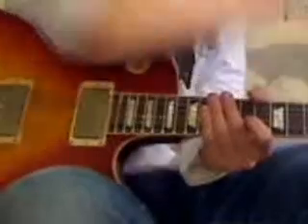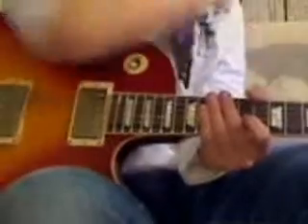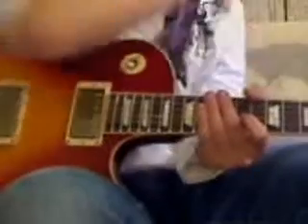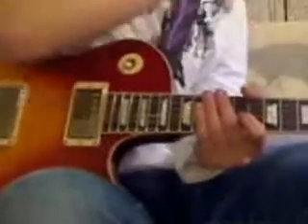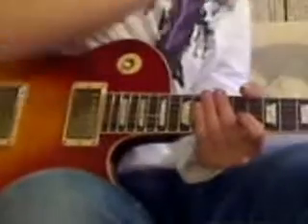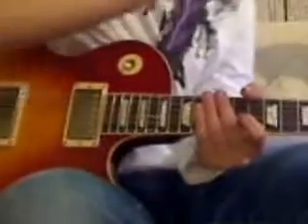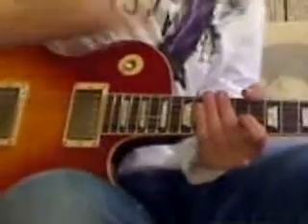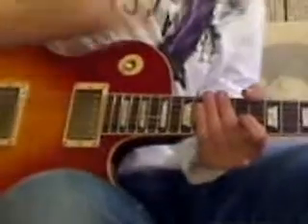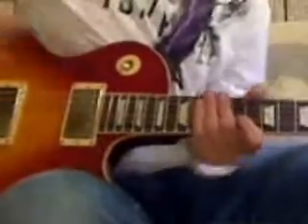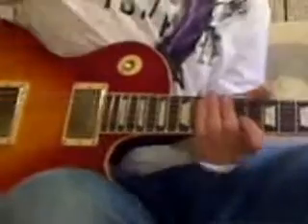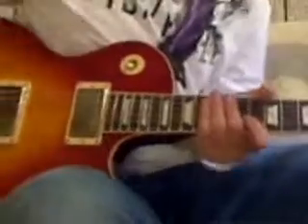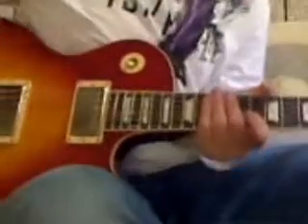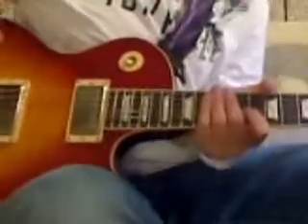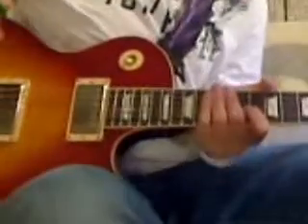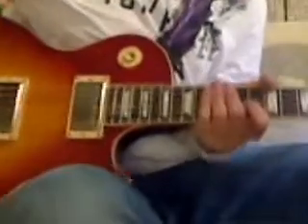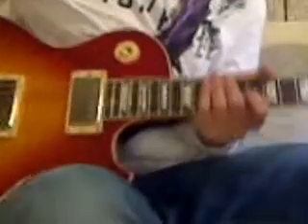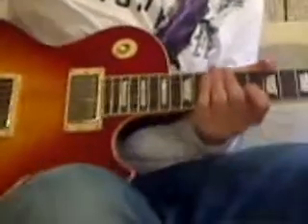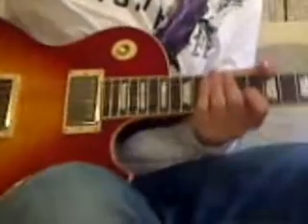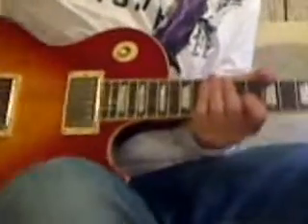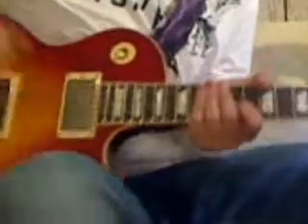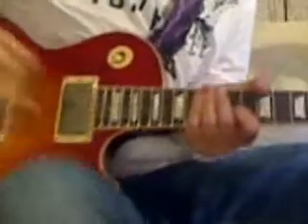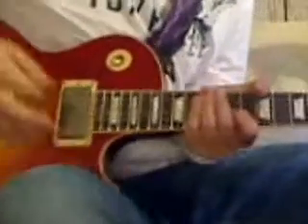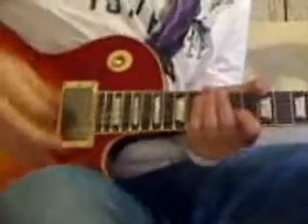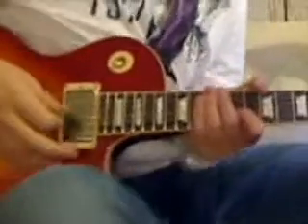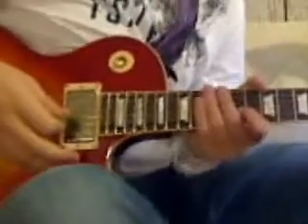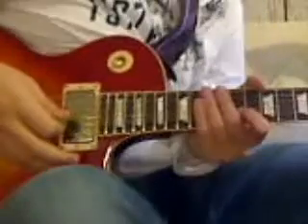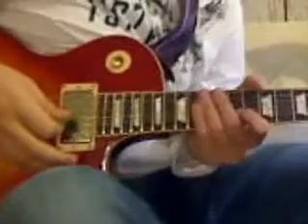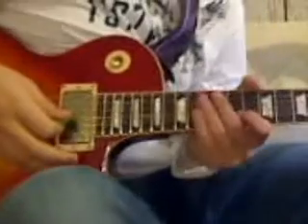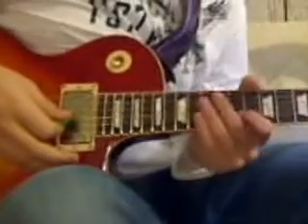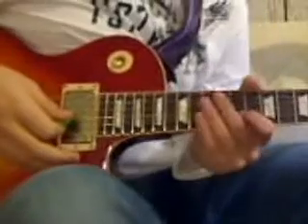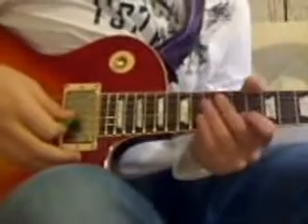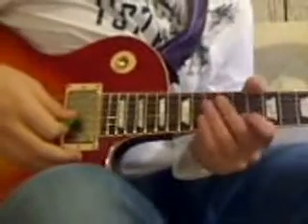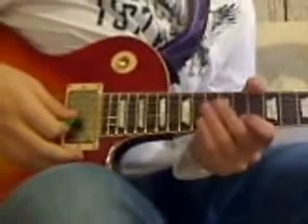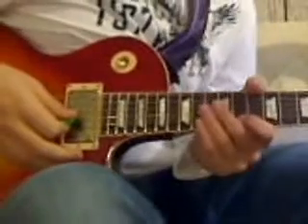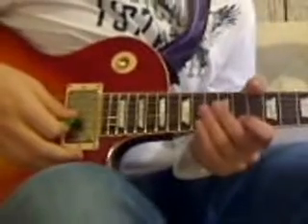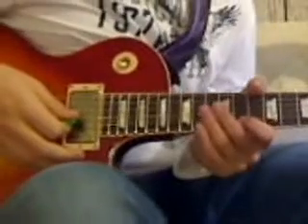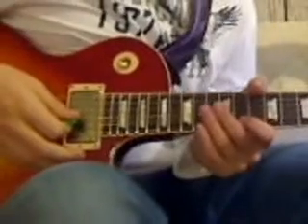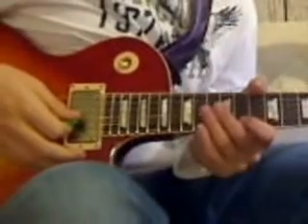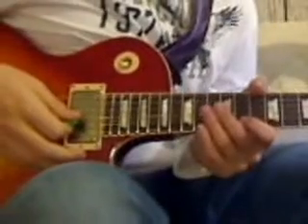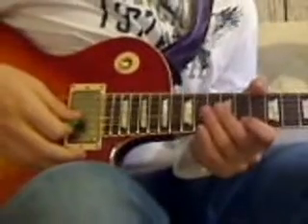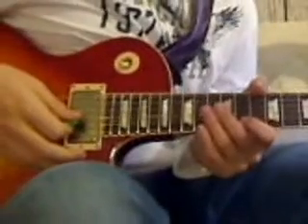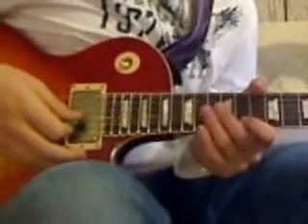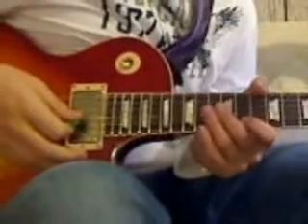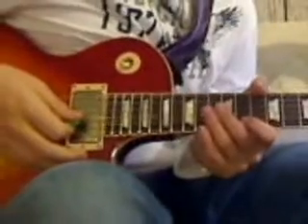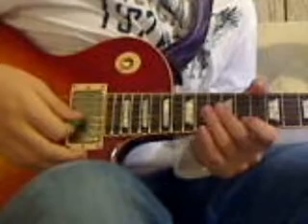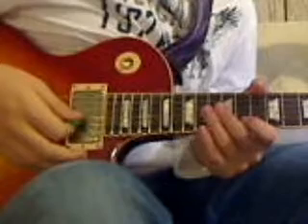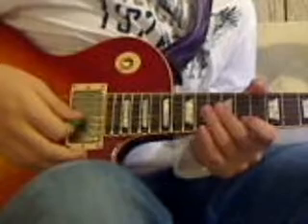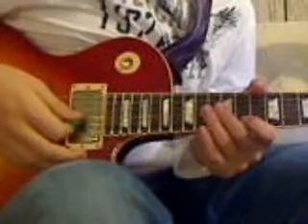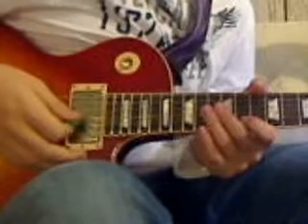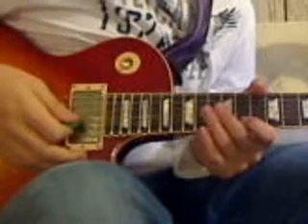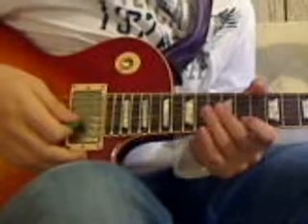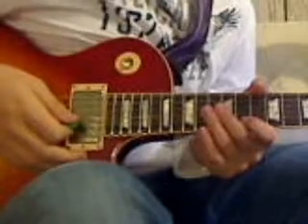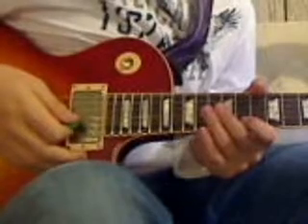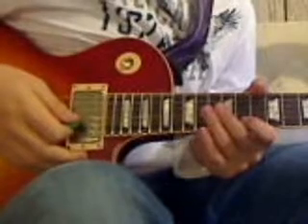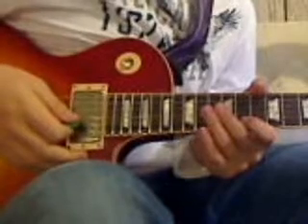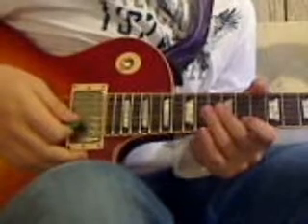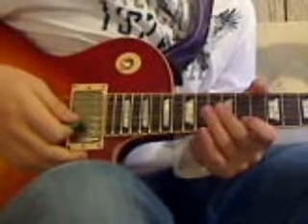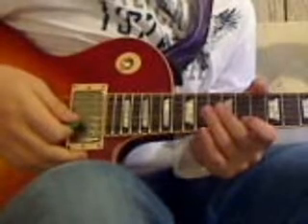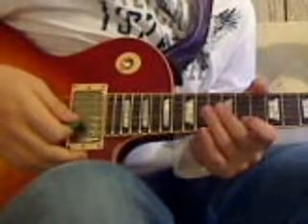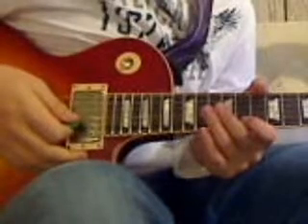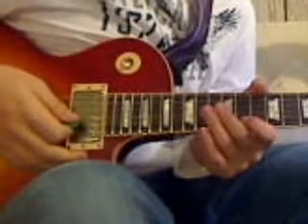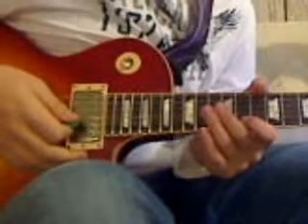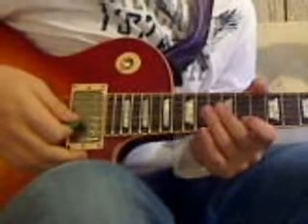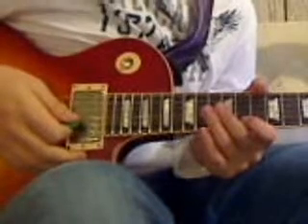Alright, hey everybody. This is just a quick little video lesson showing you how to do the solo to 'Doesn't Remind Me' by Audioslave.